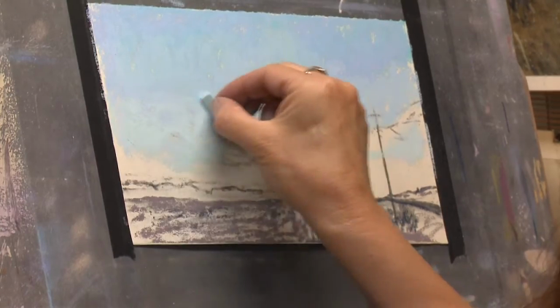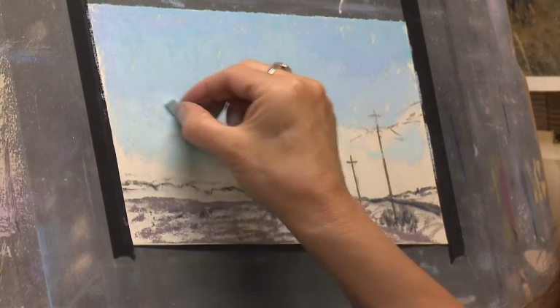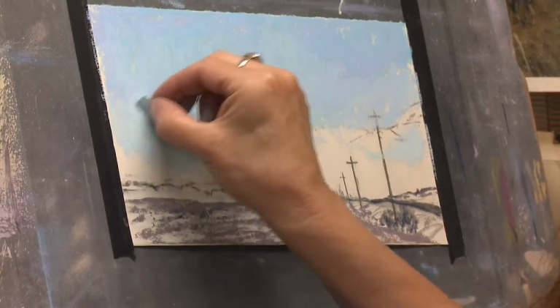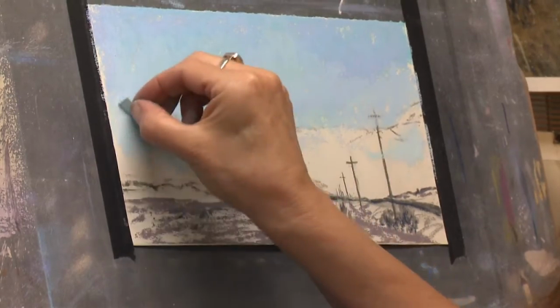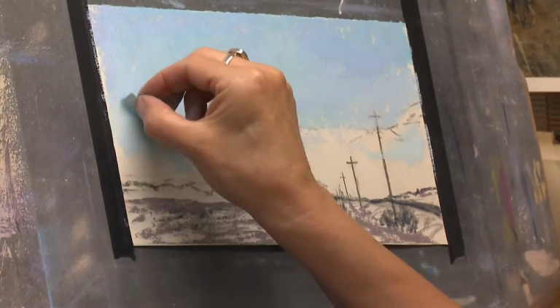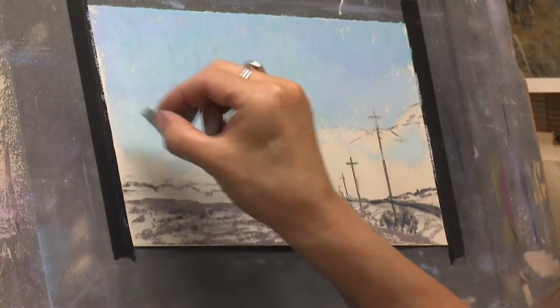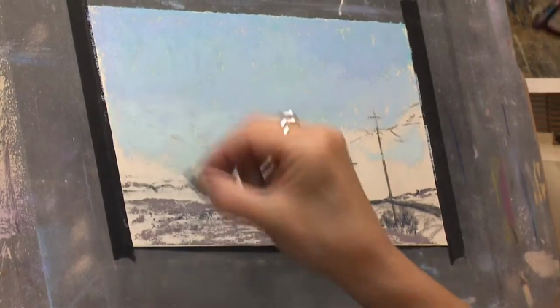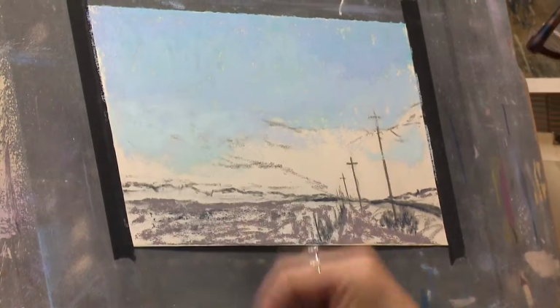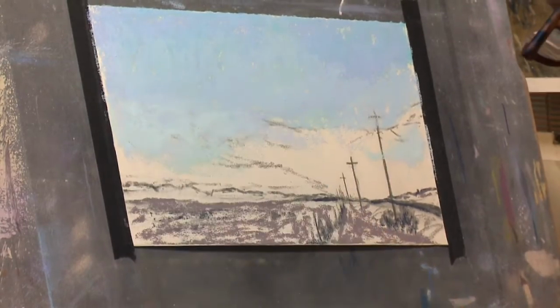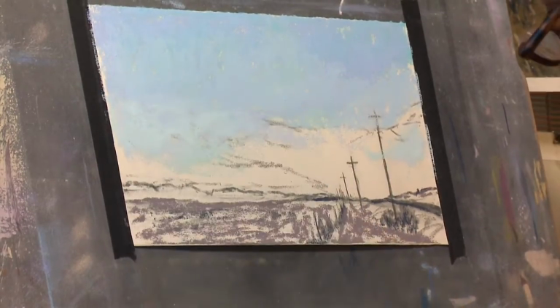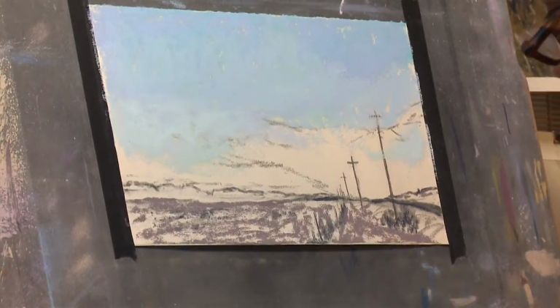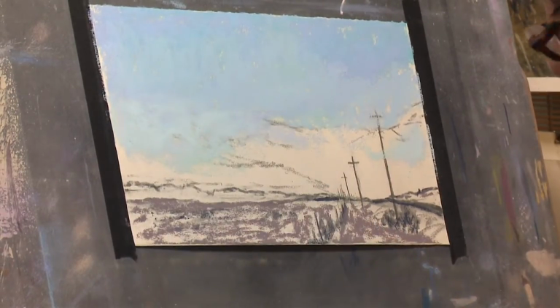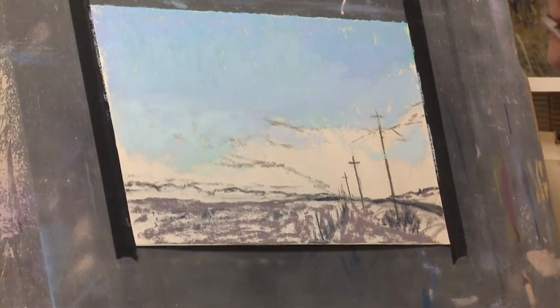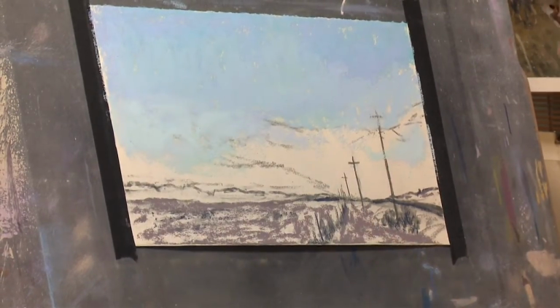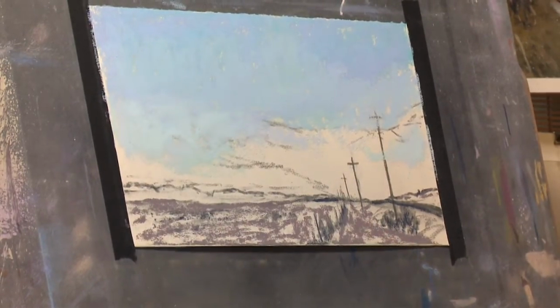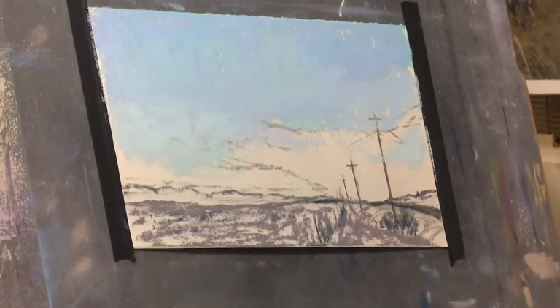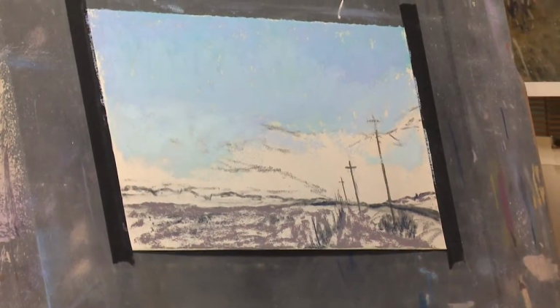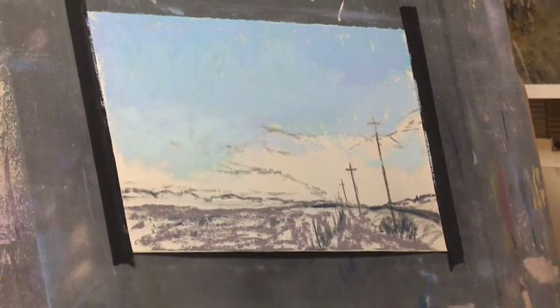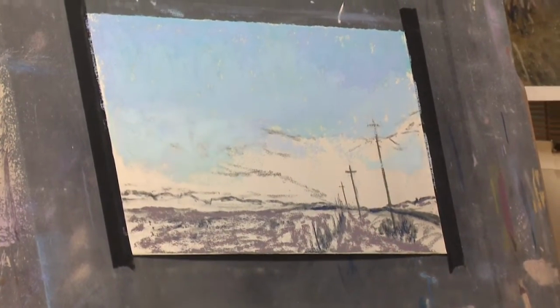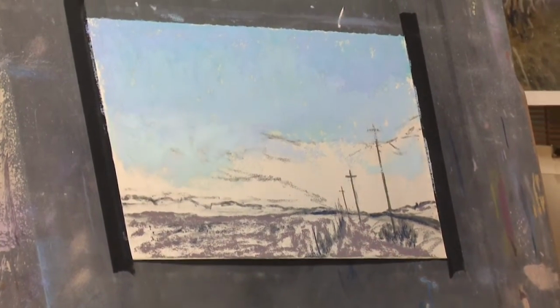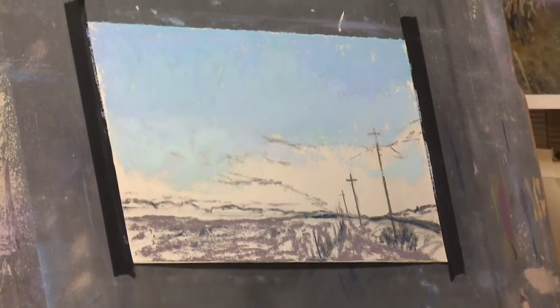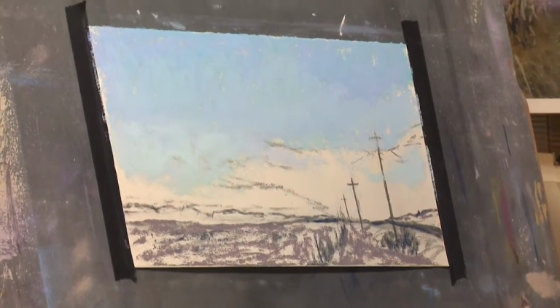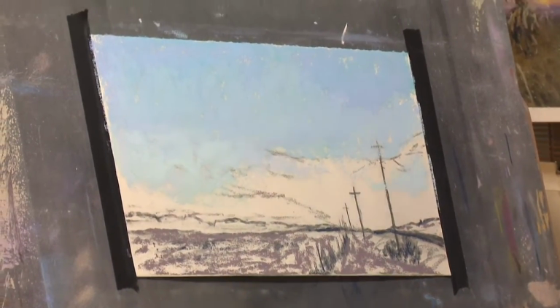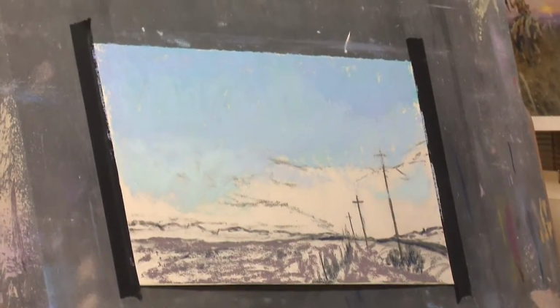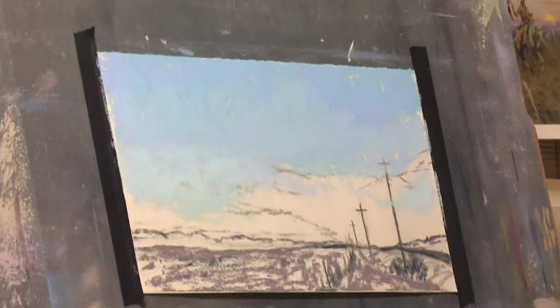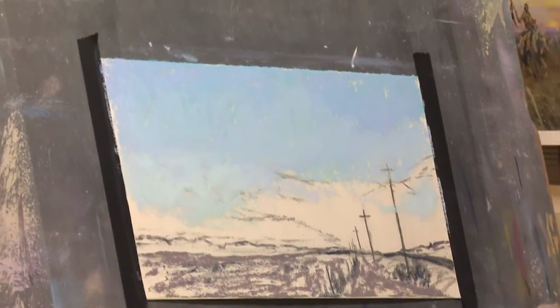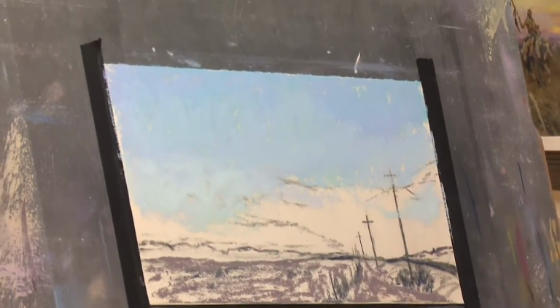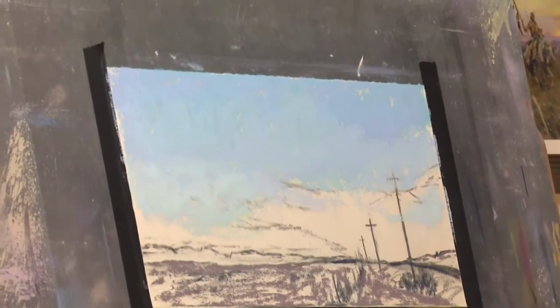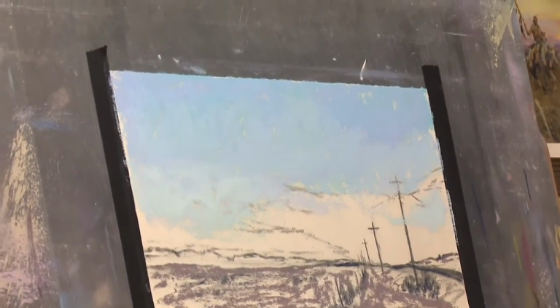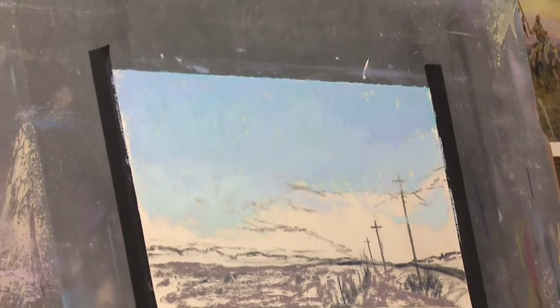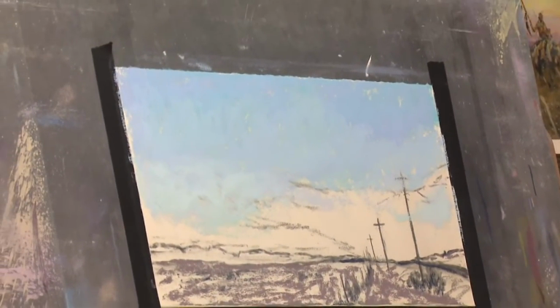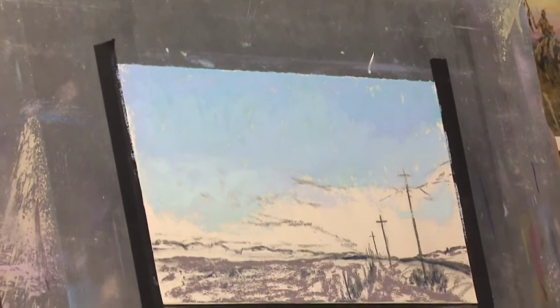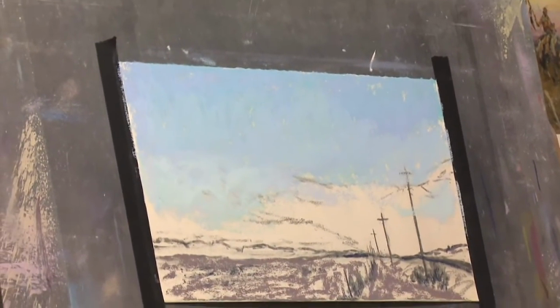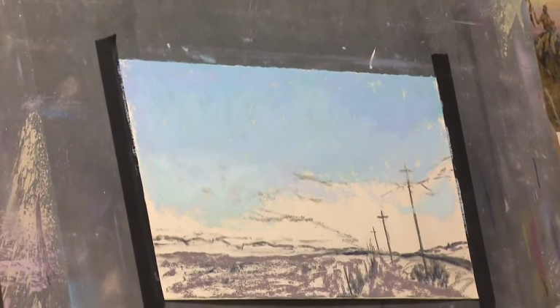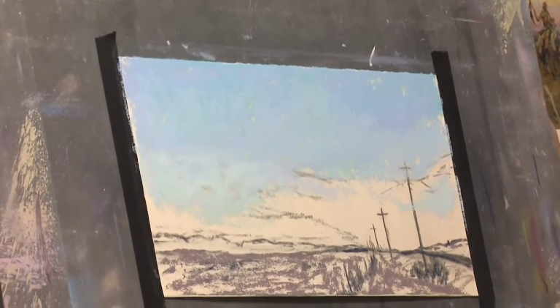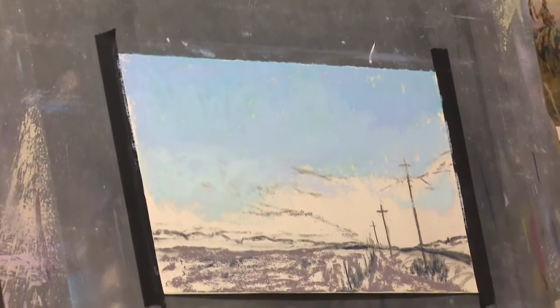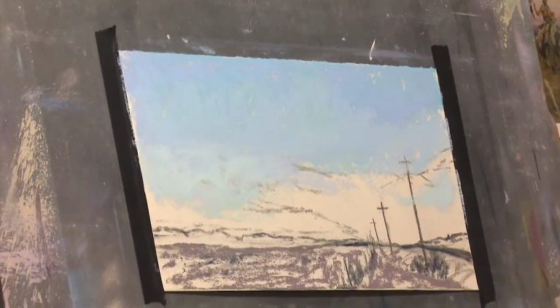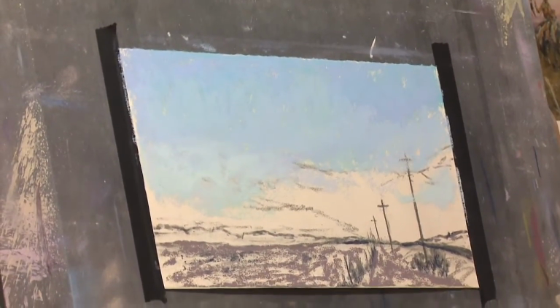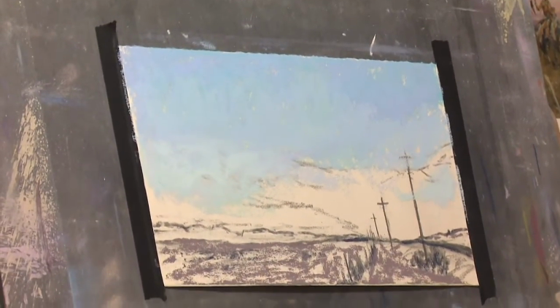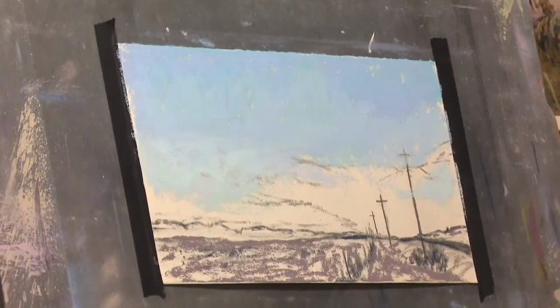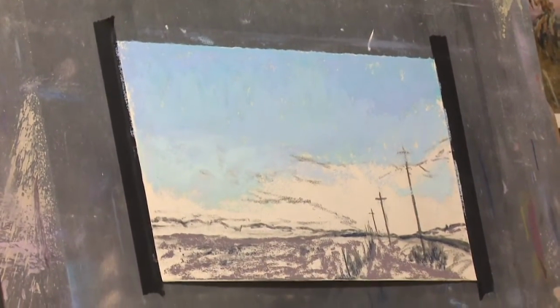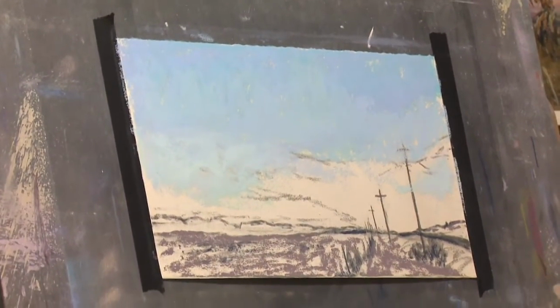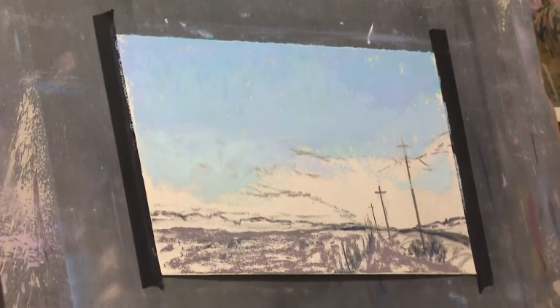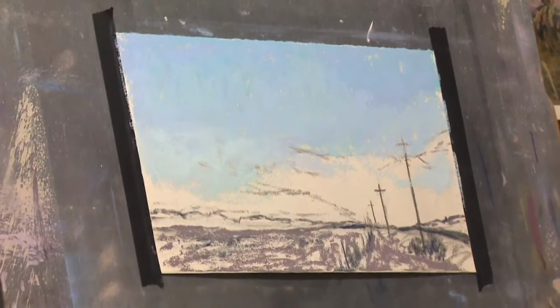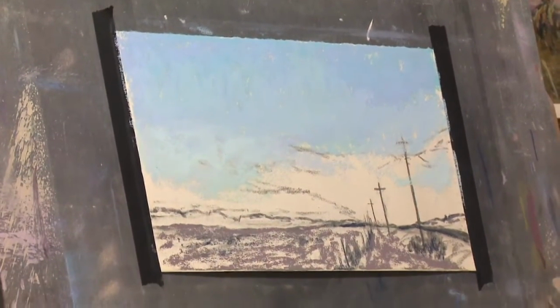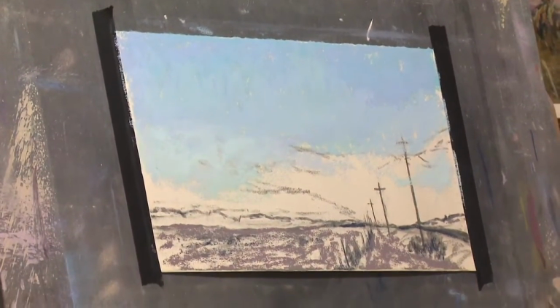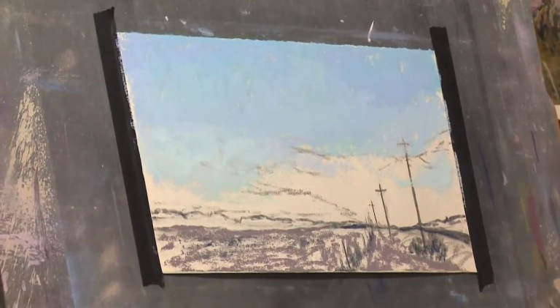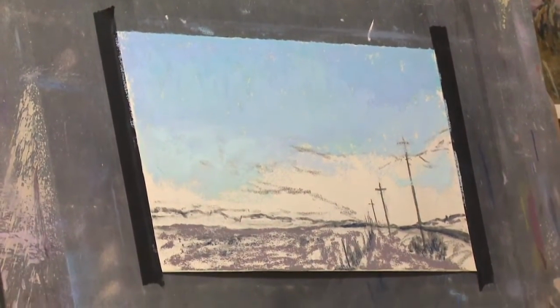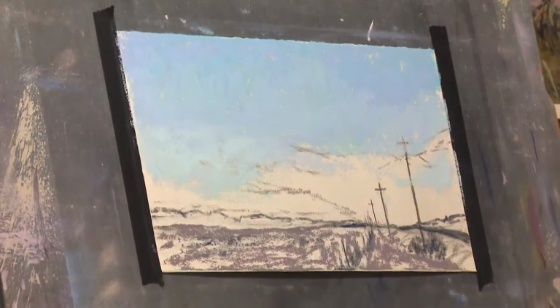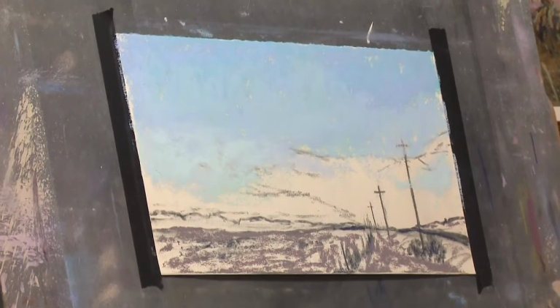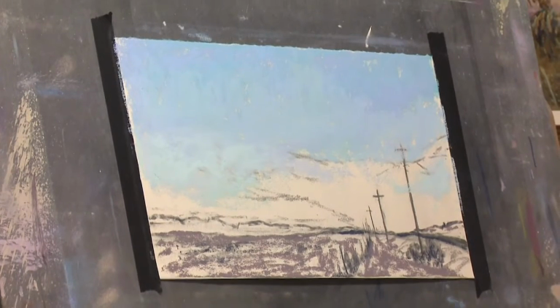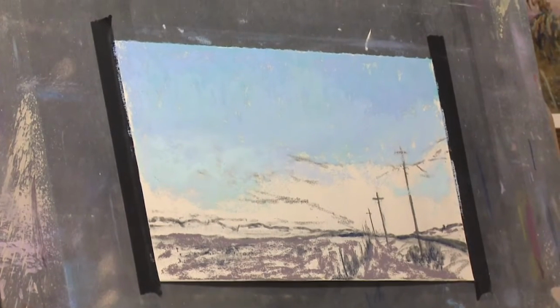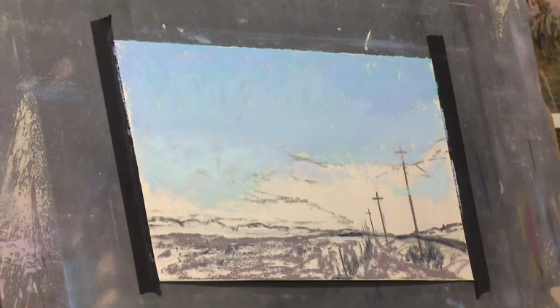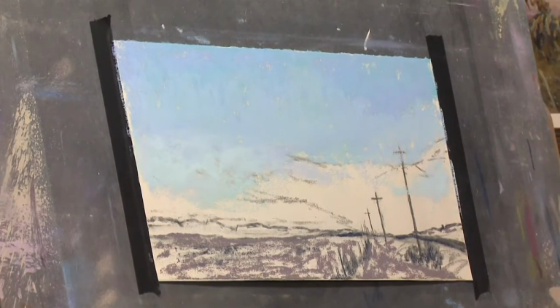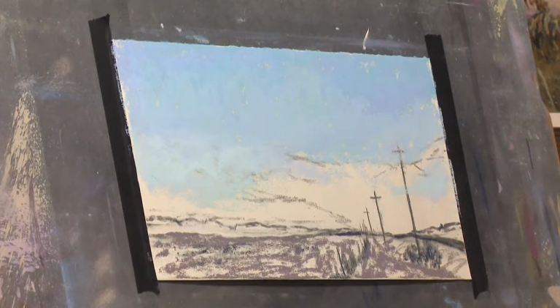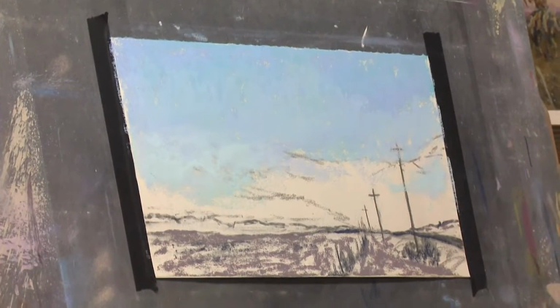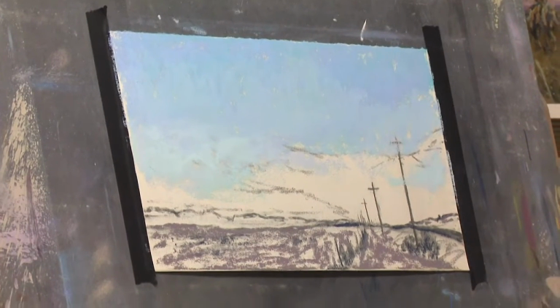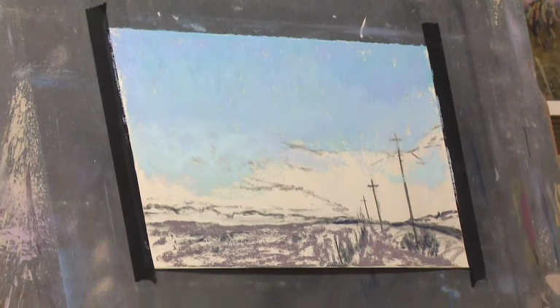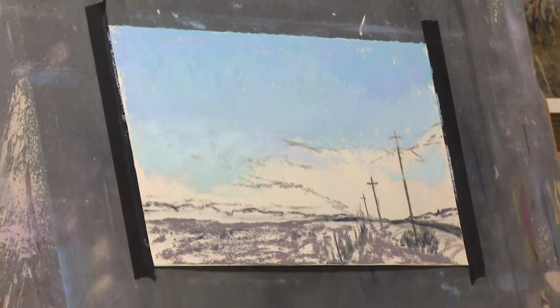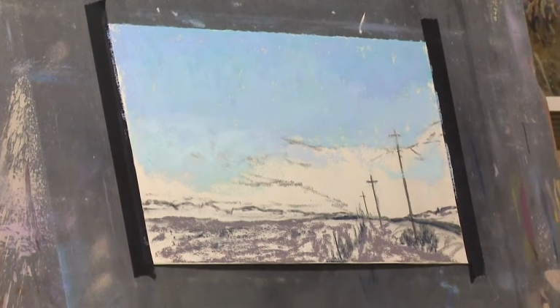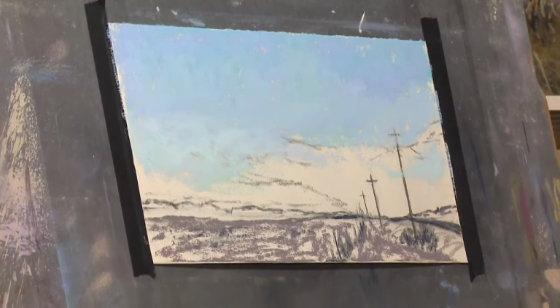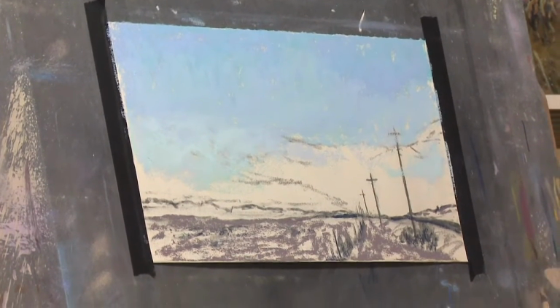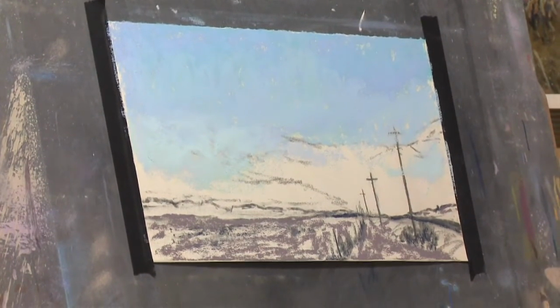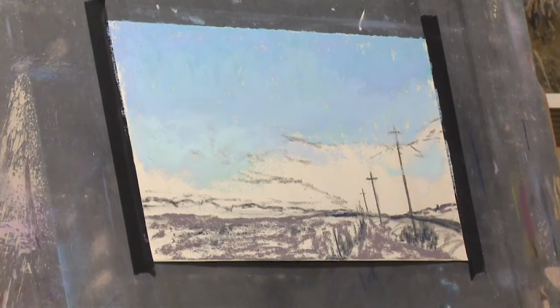Texas has got a little of everything. Whatever kind of landscape you want to paint, you can just about find everything here.